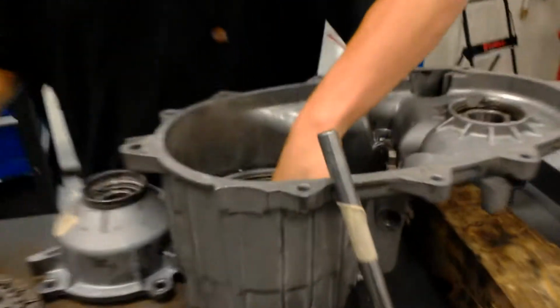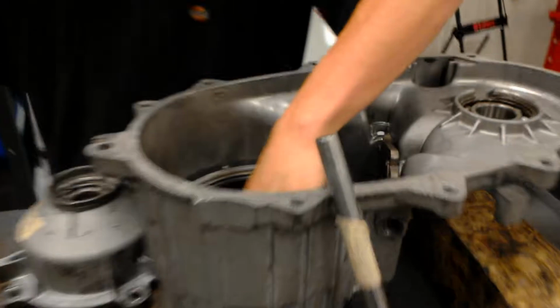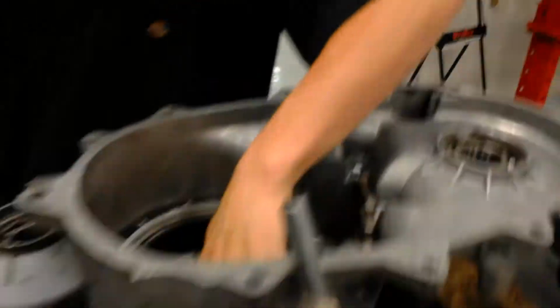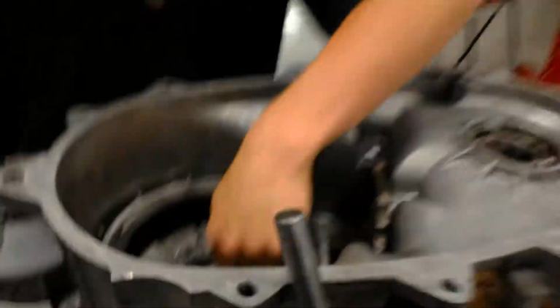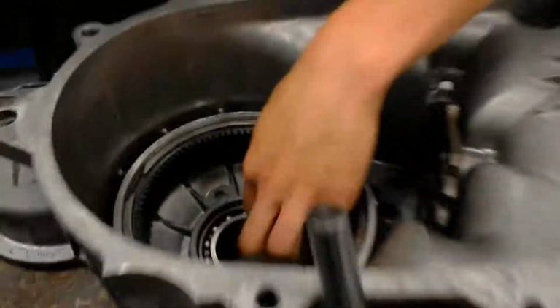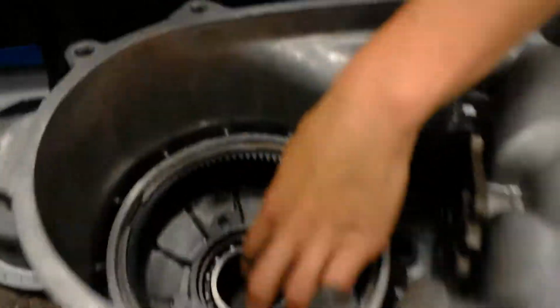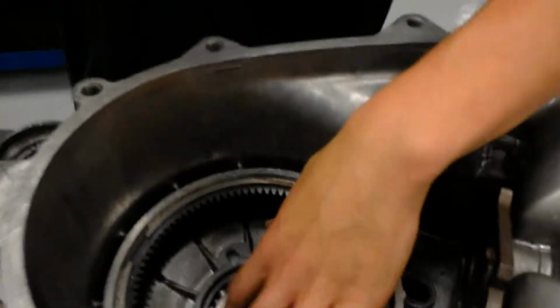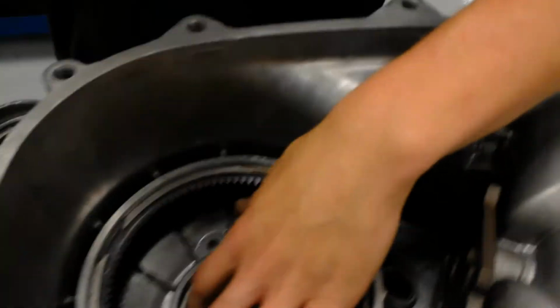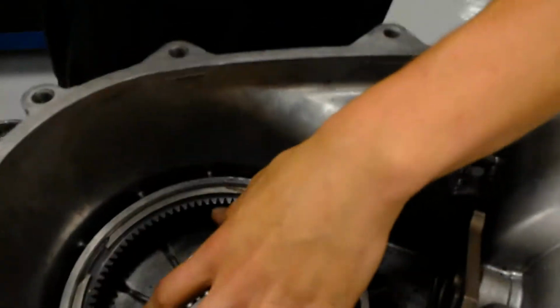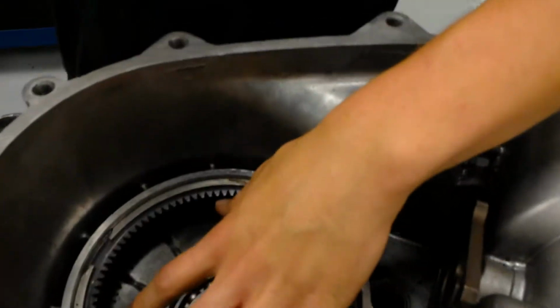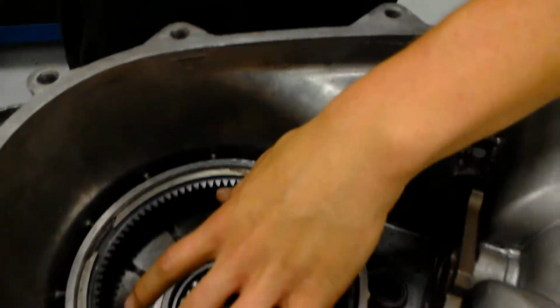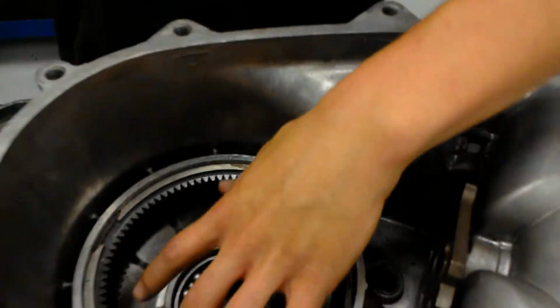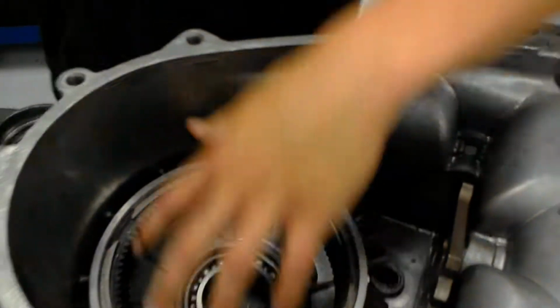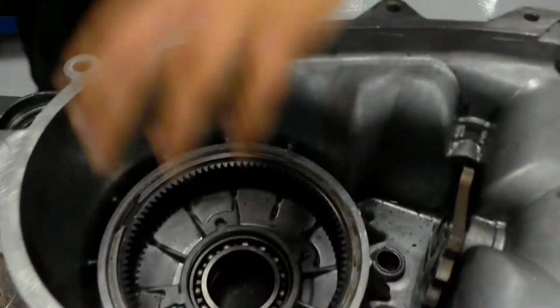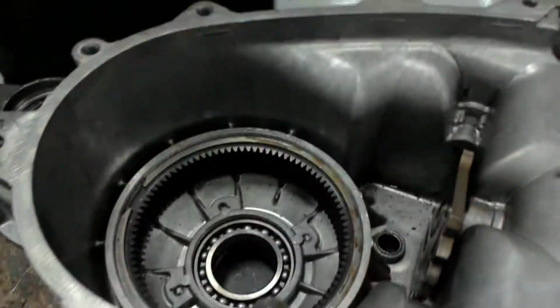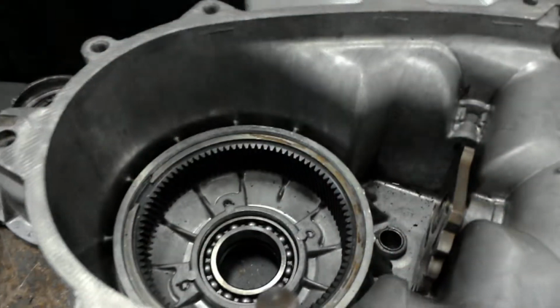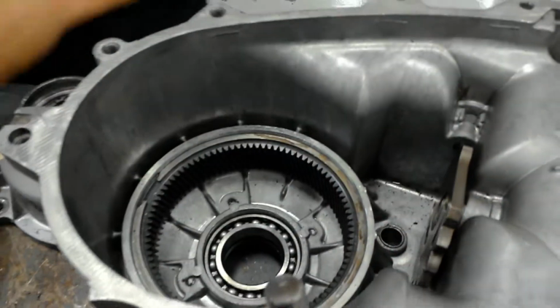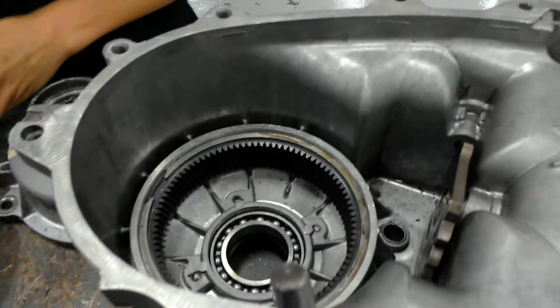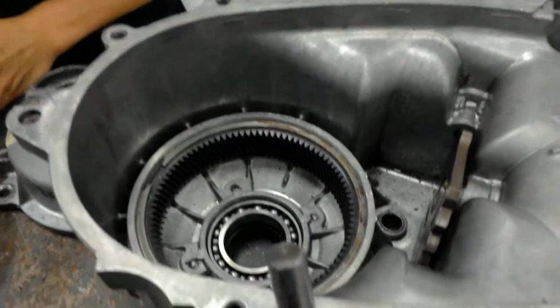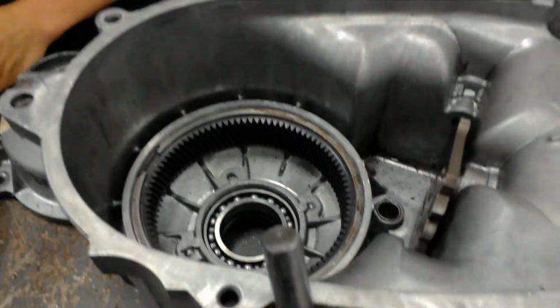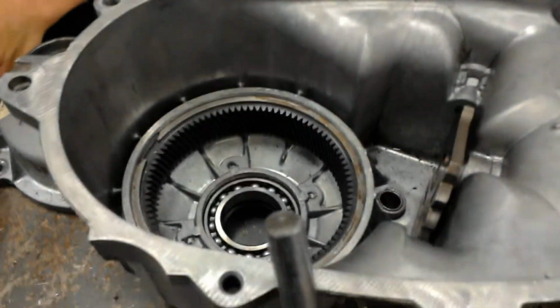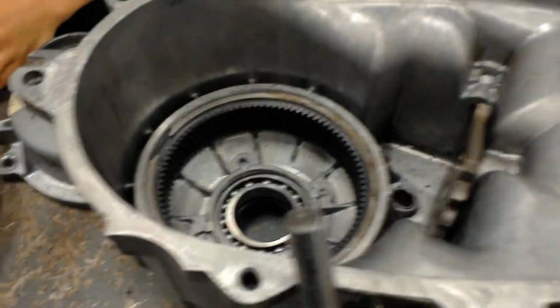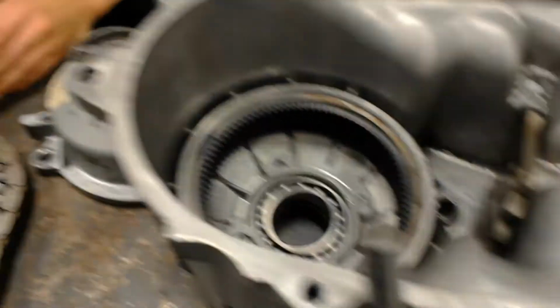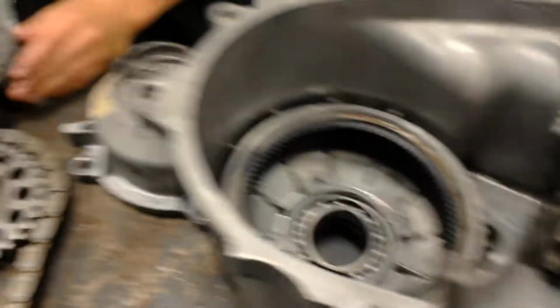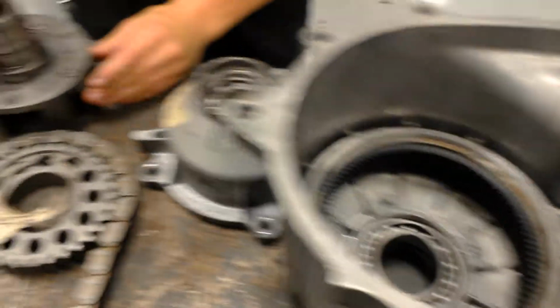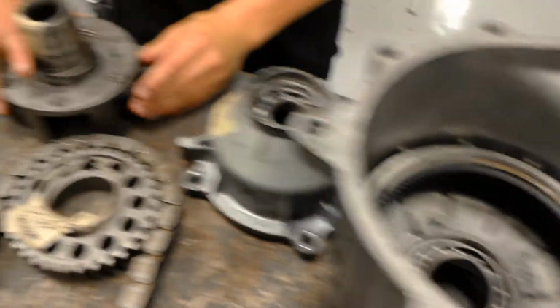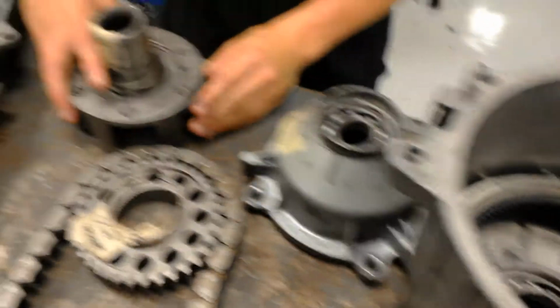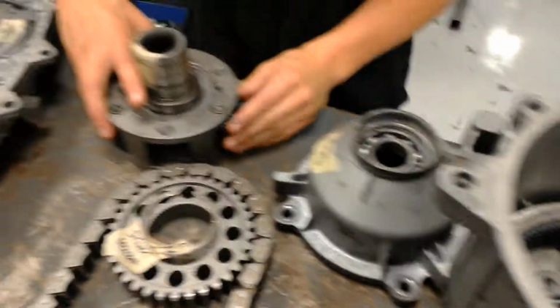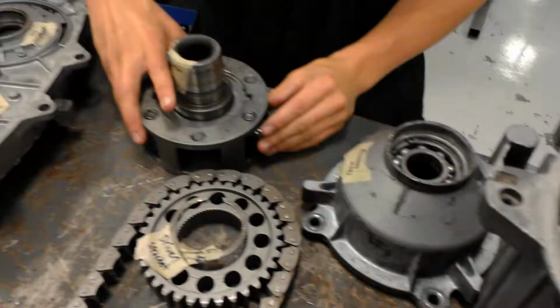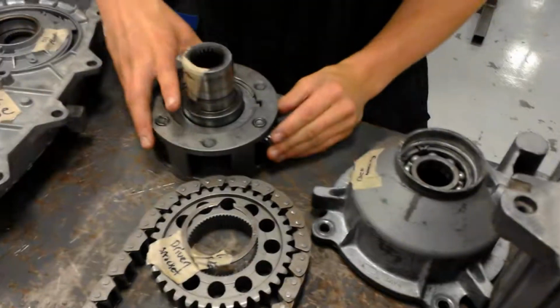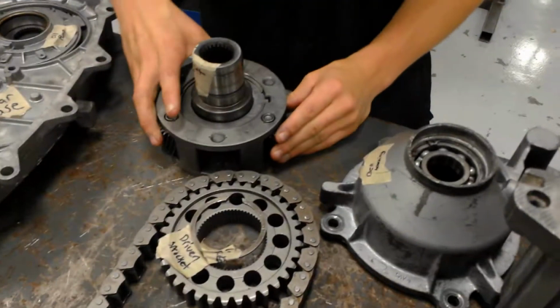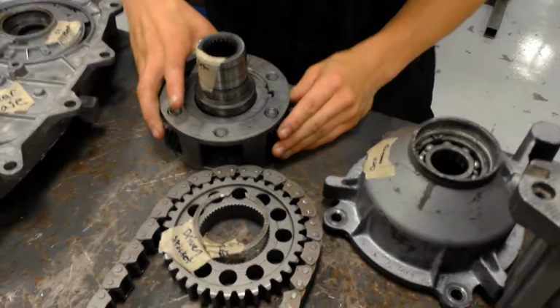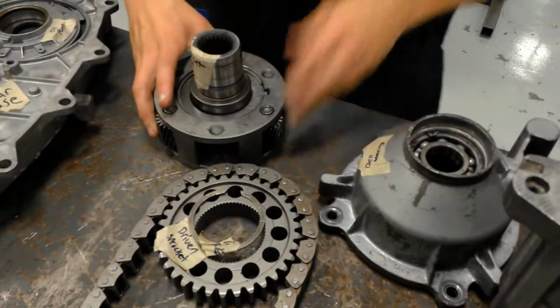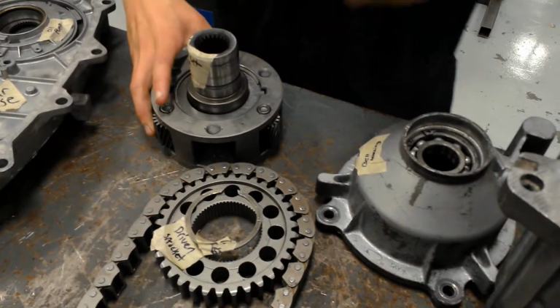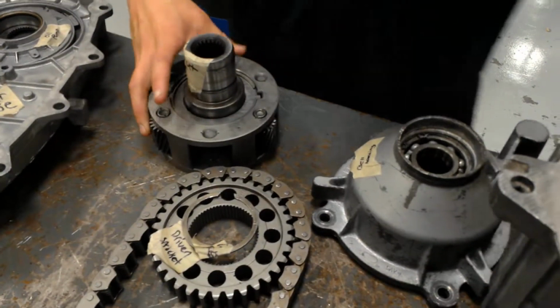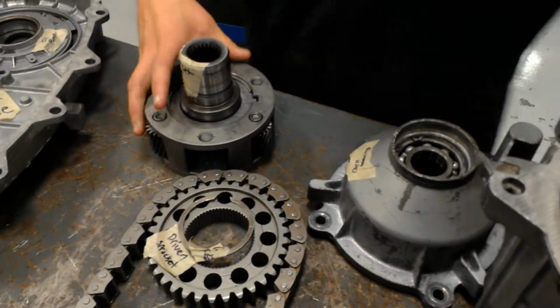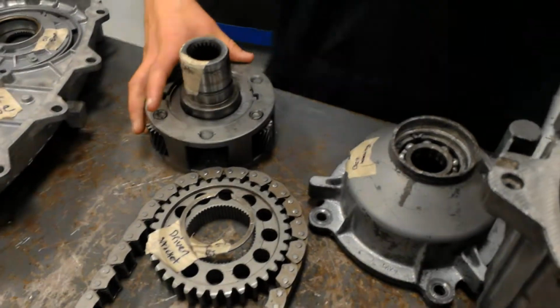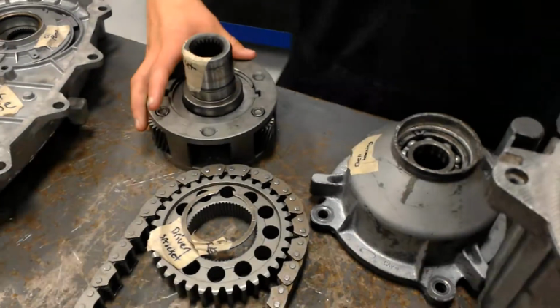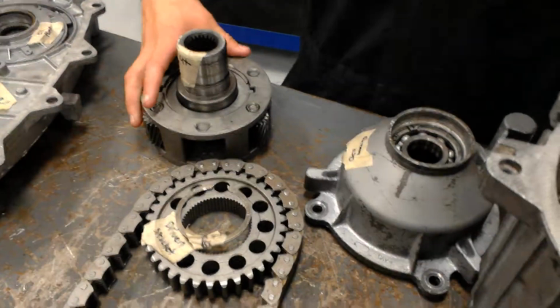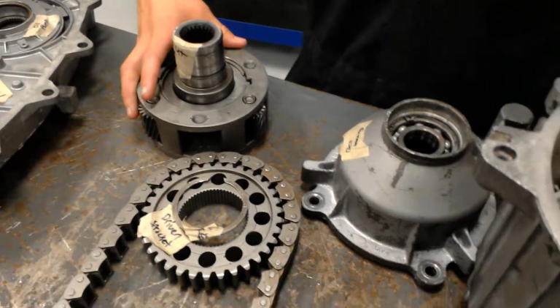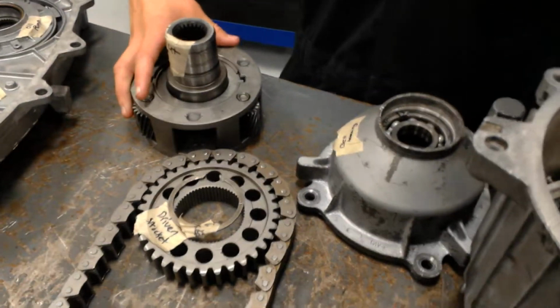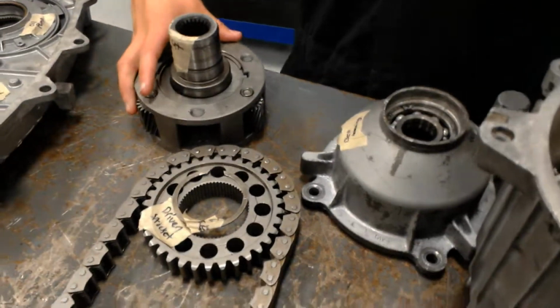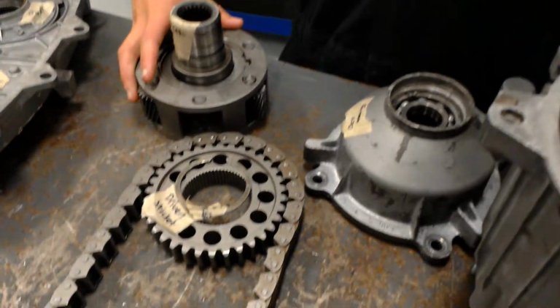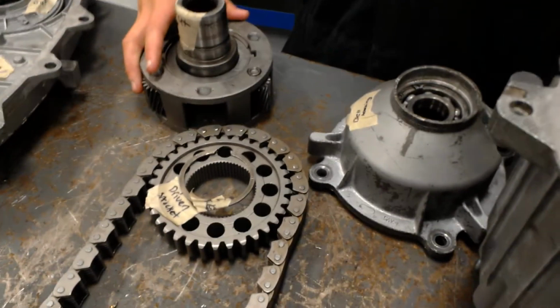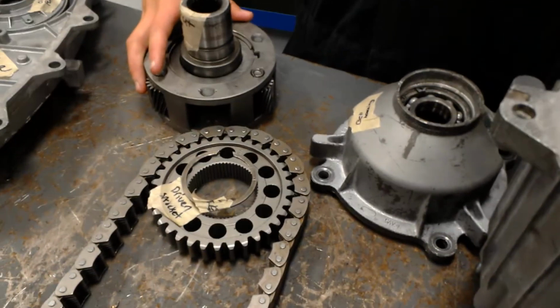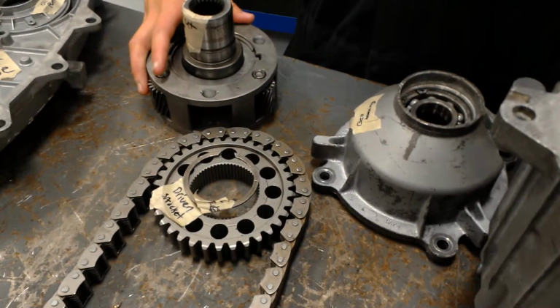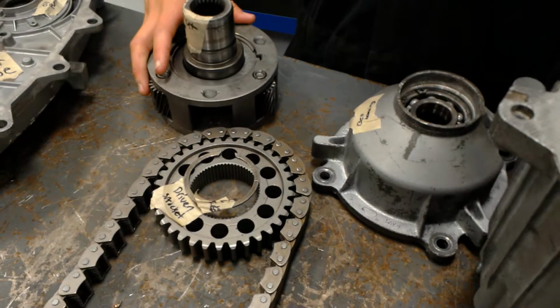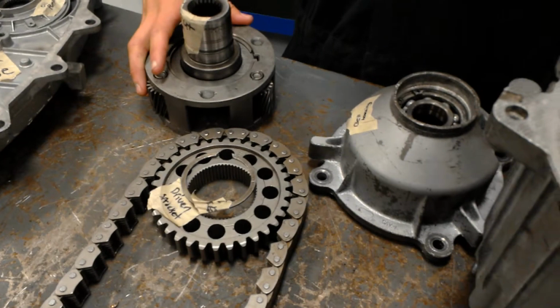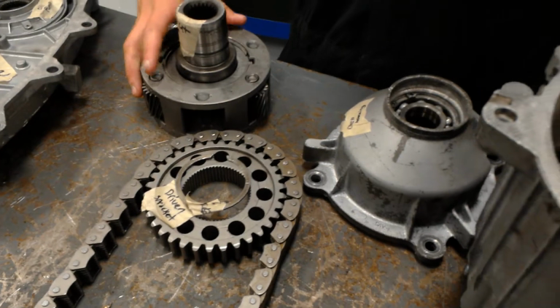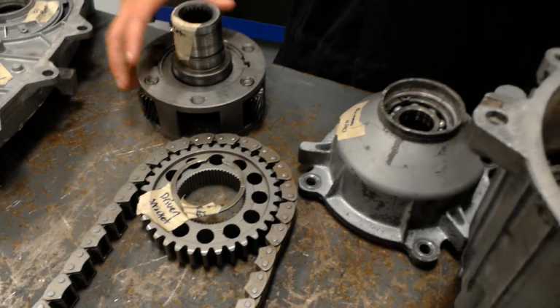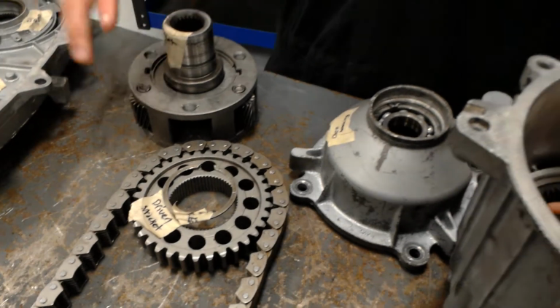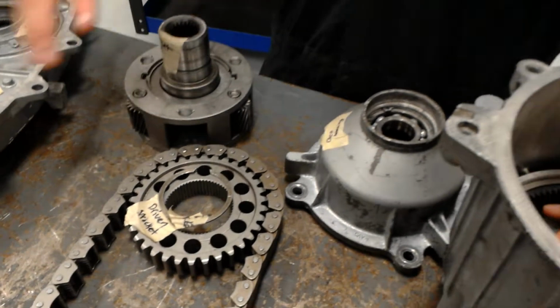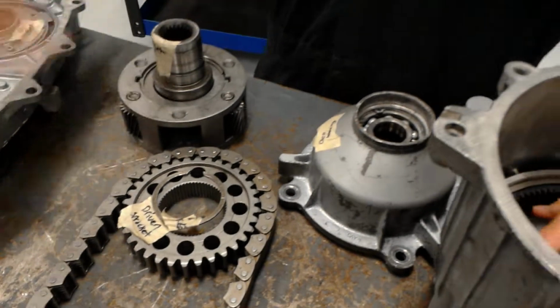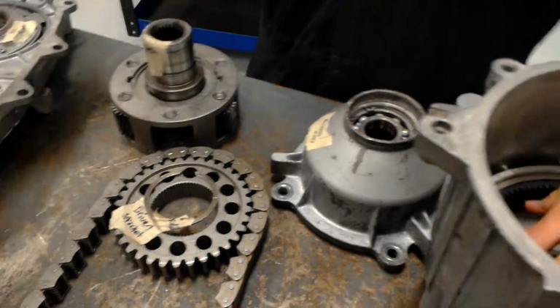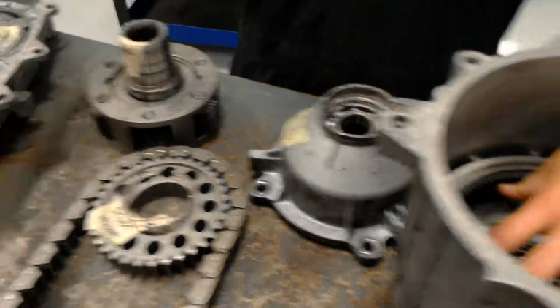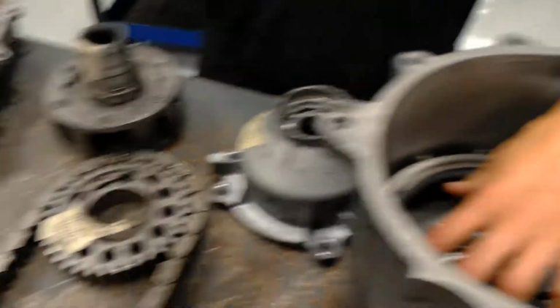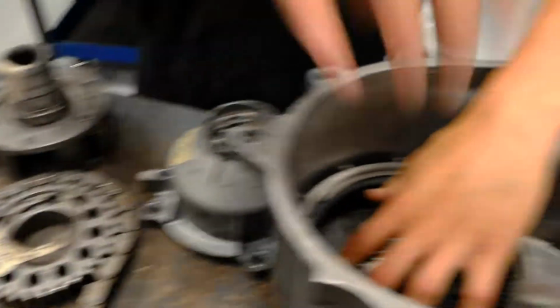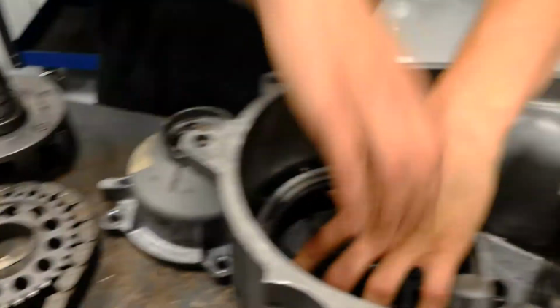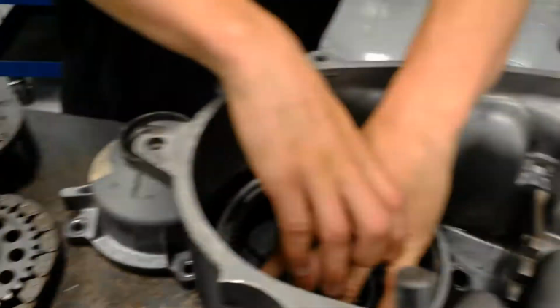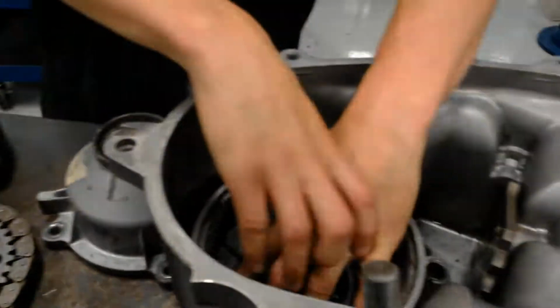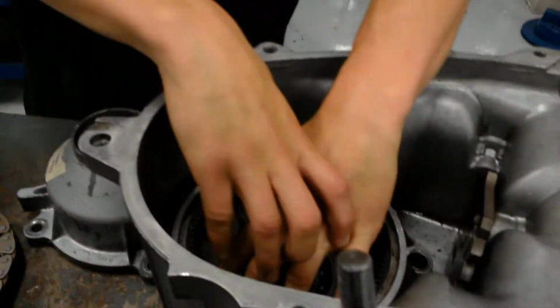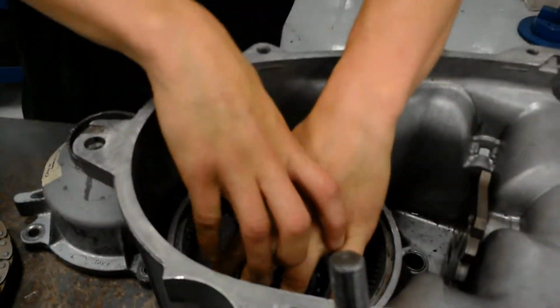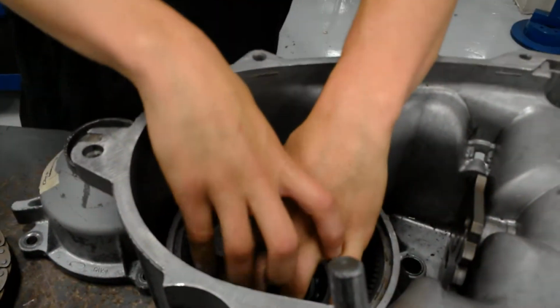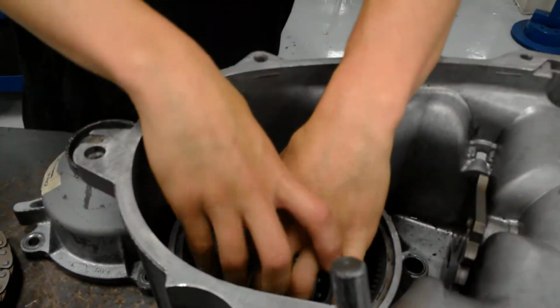Your annulus gear — you put your planetary gears in here, and then all the other stuff comes in.